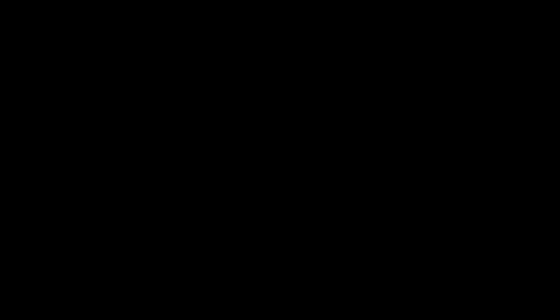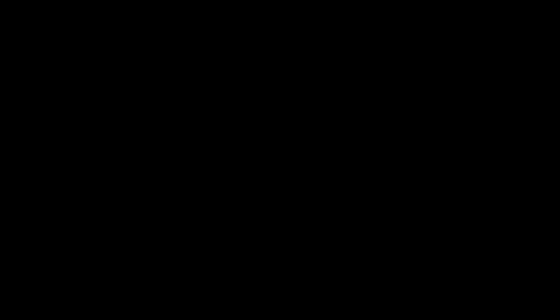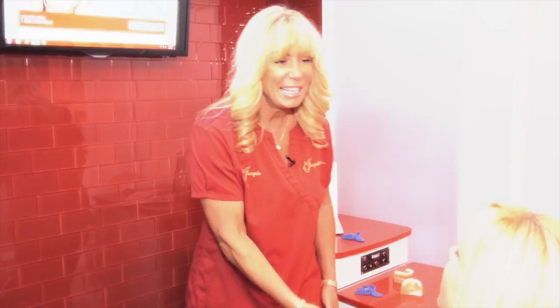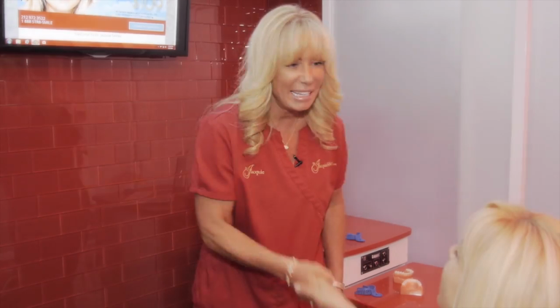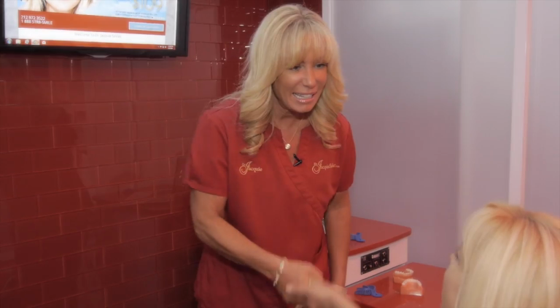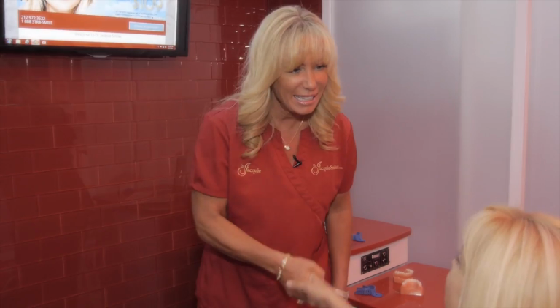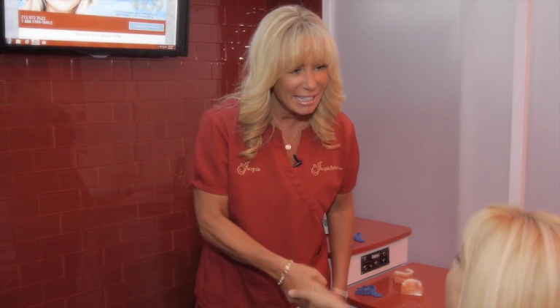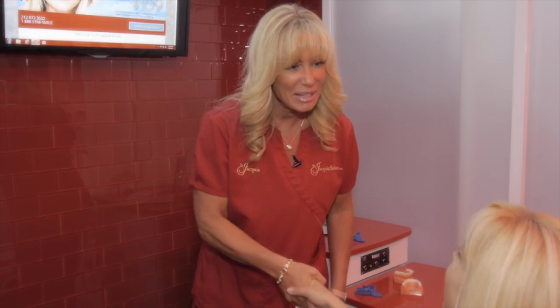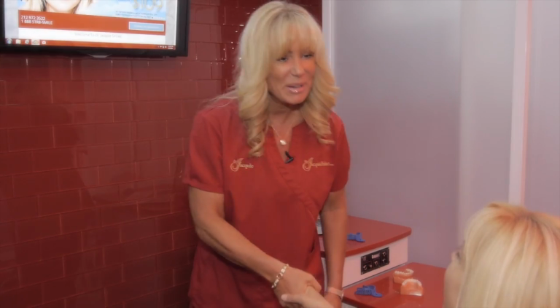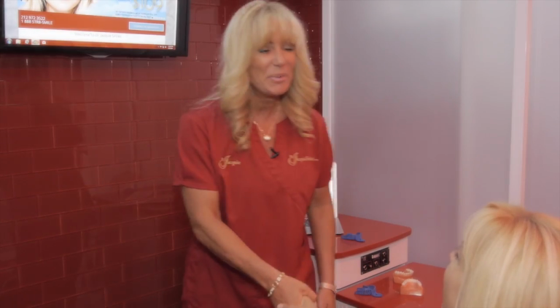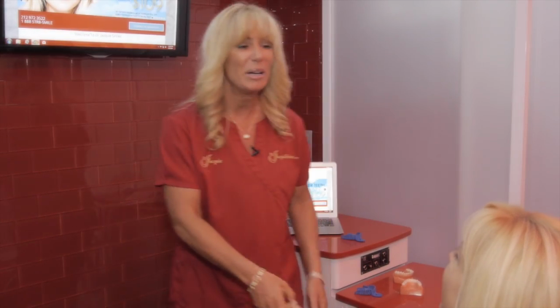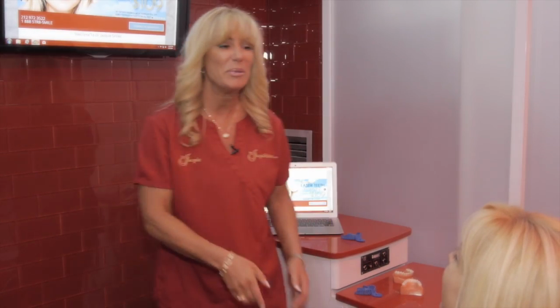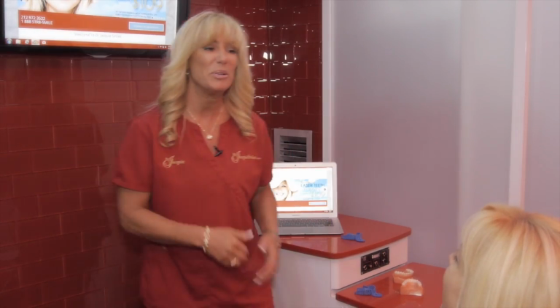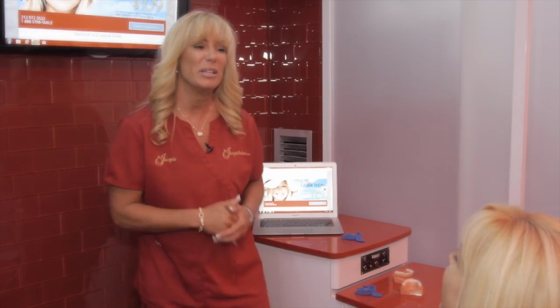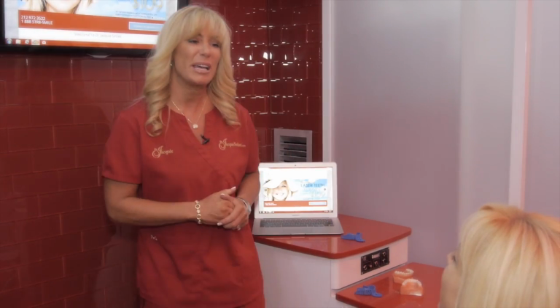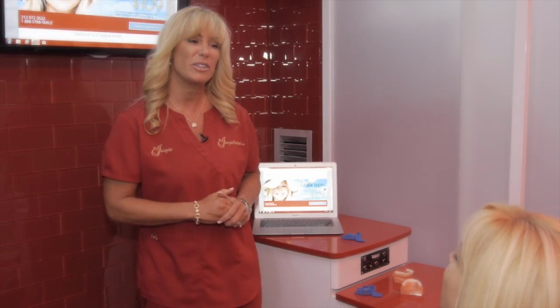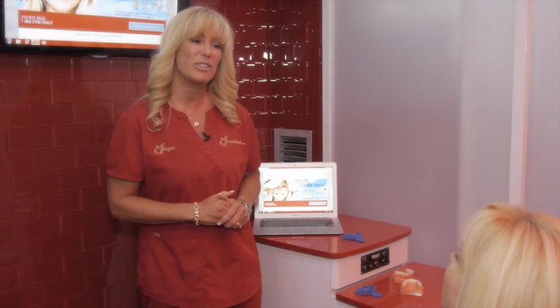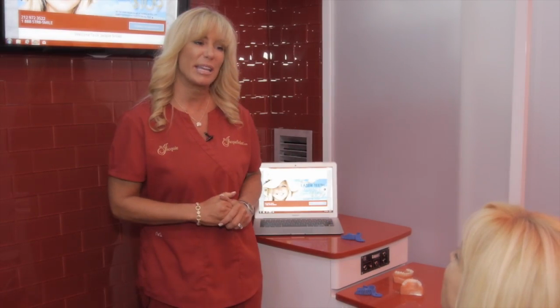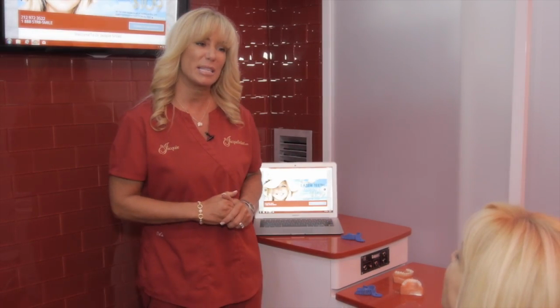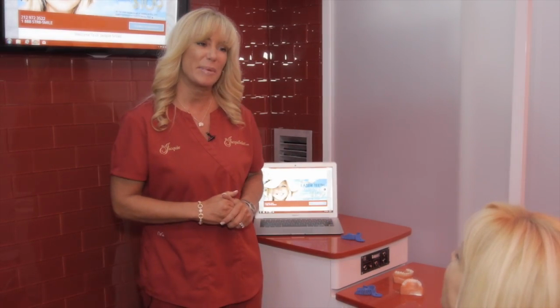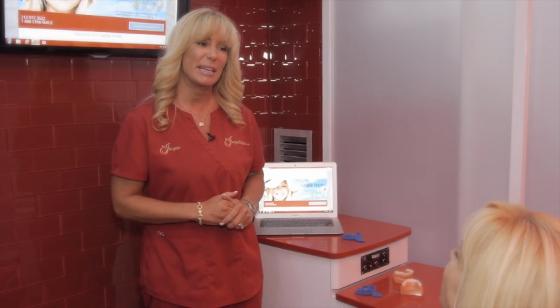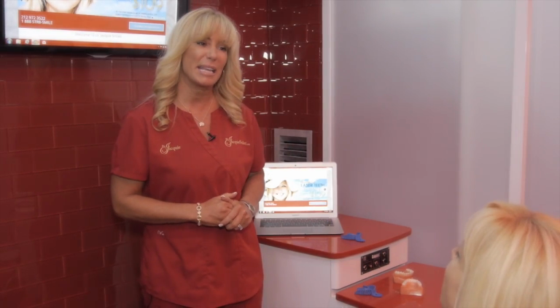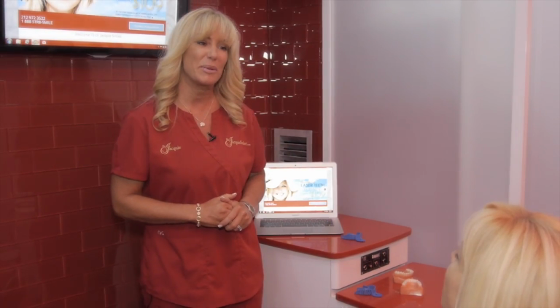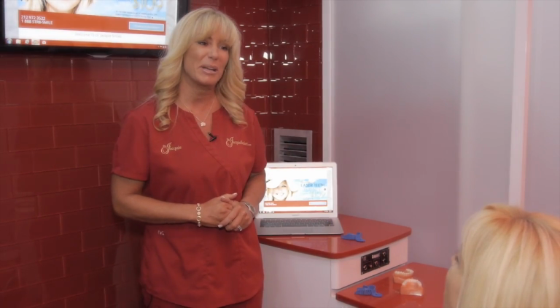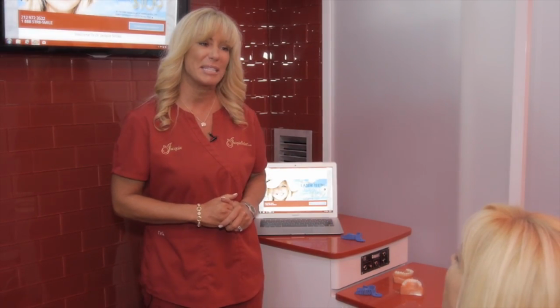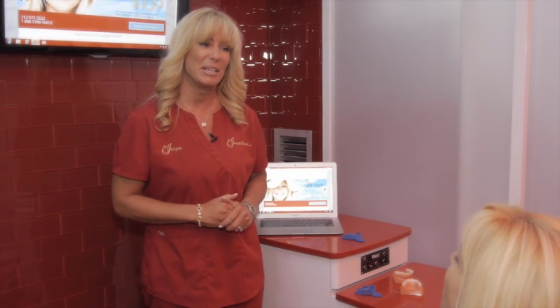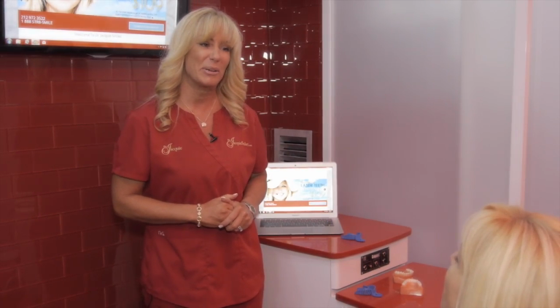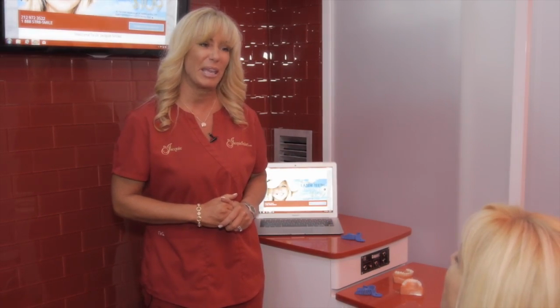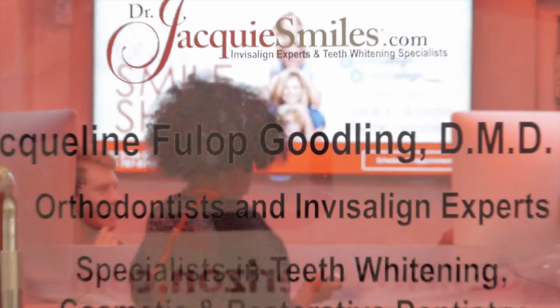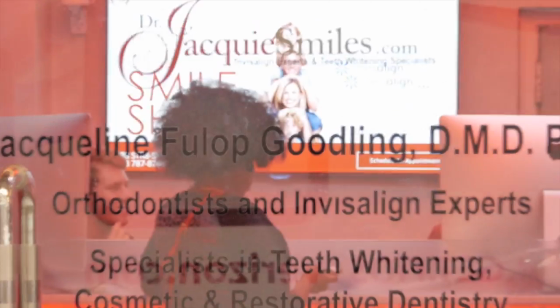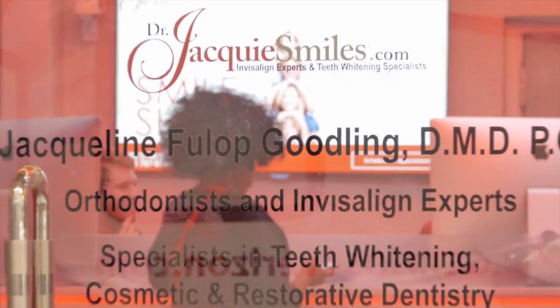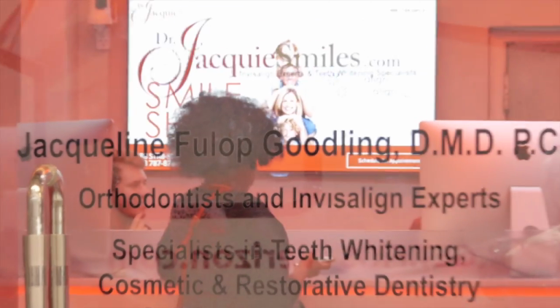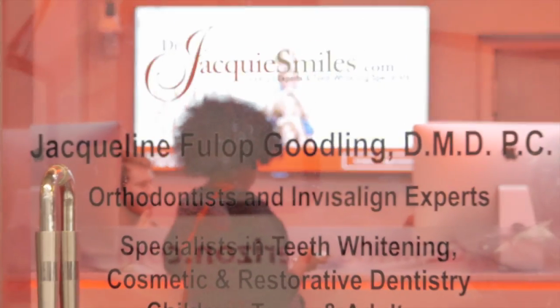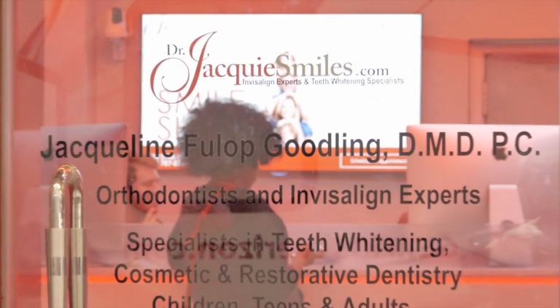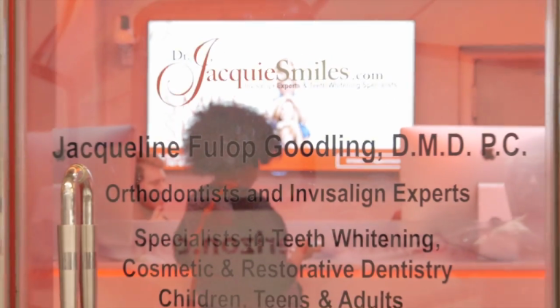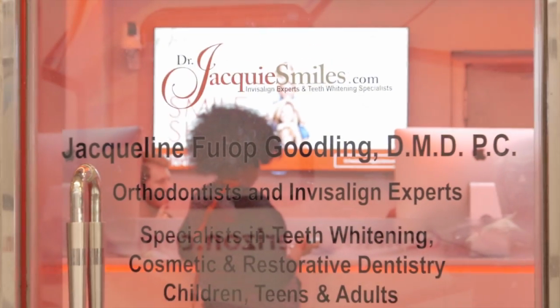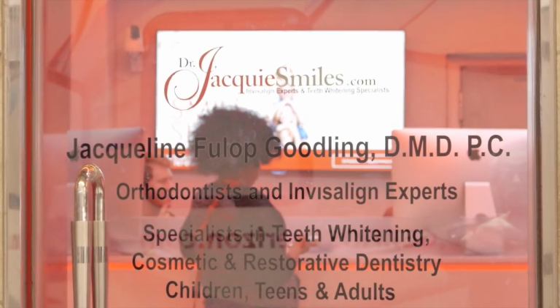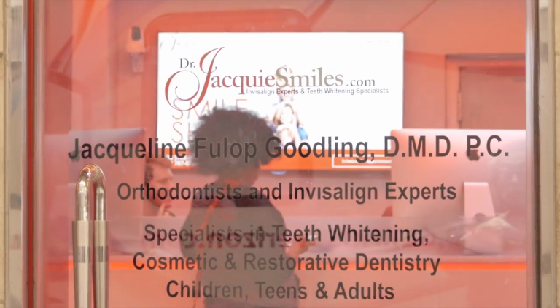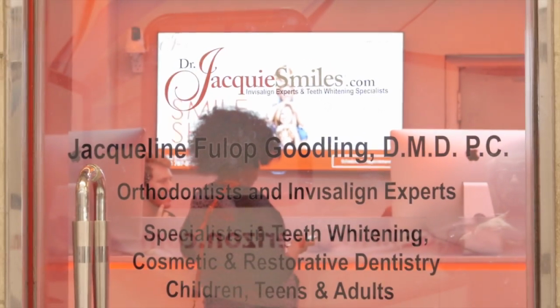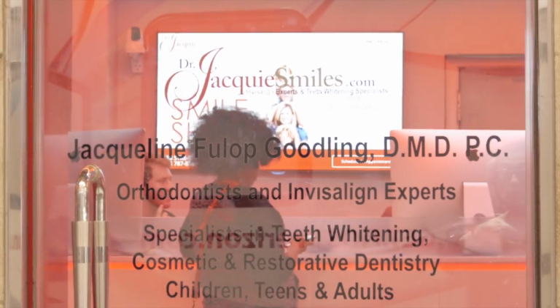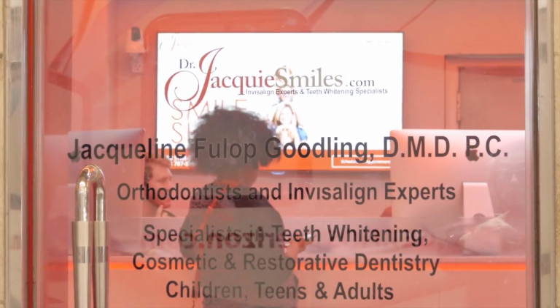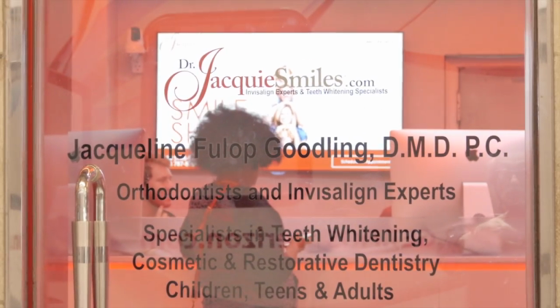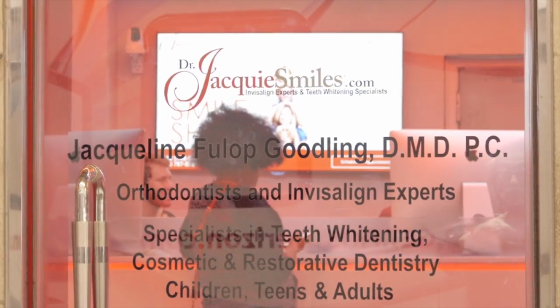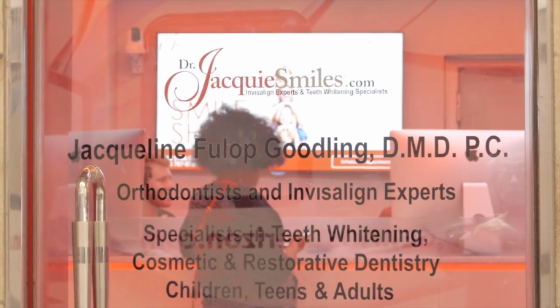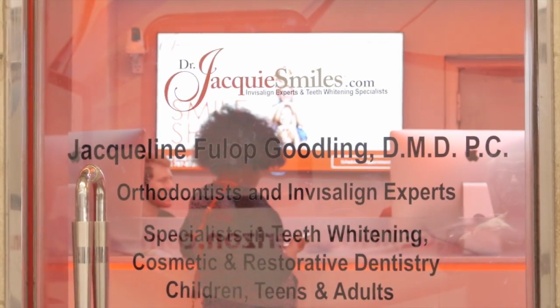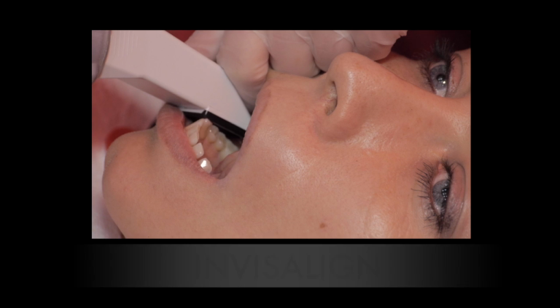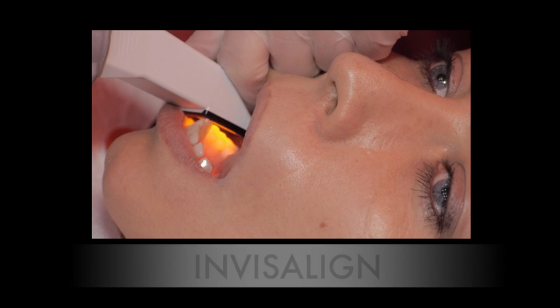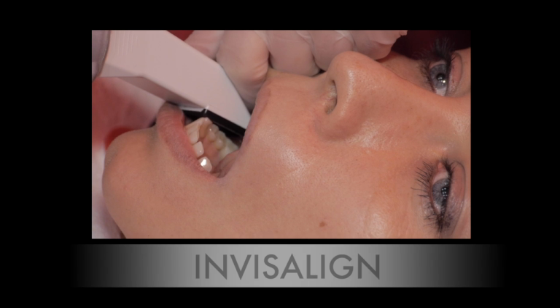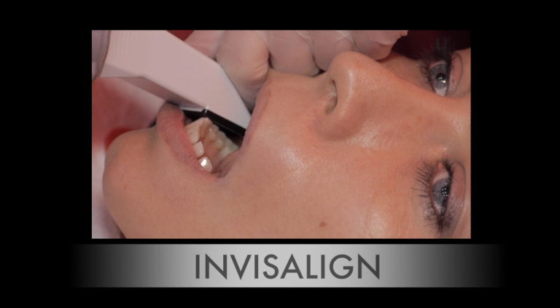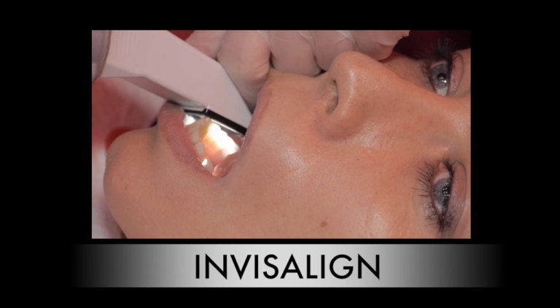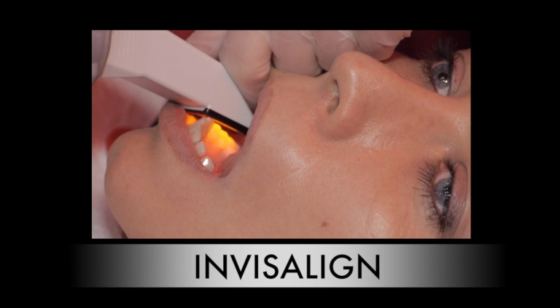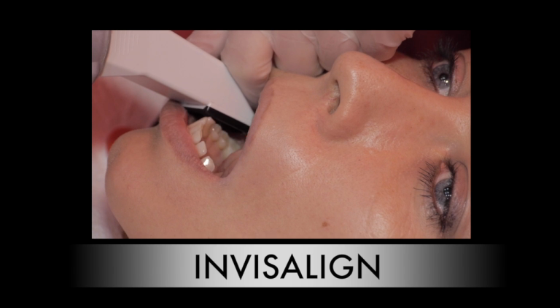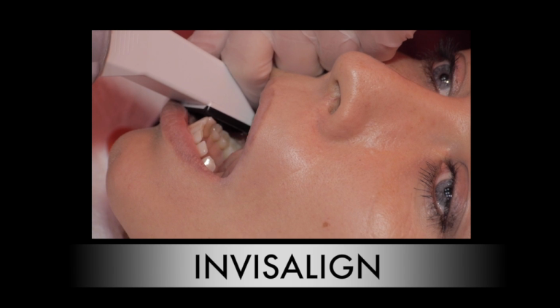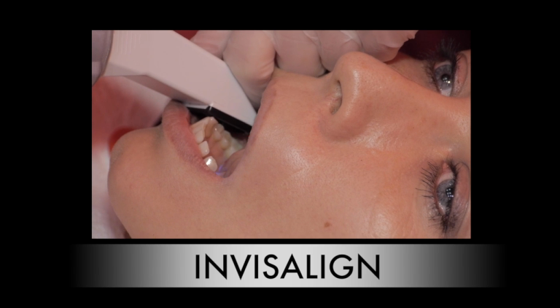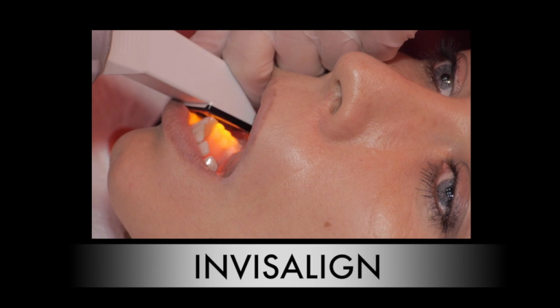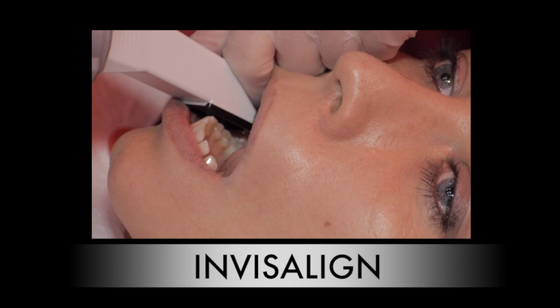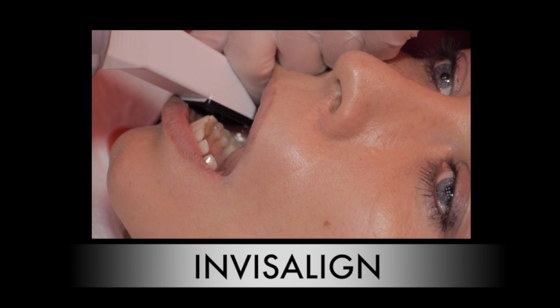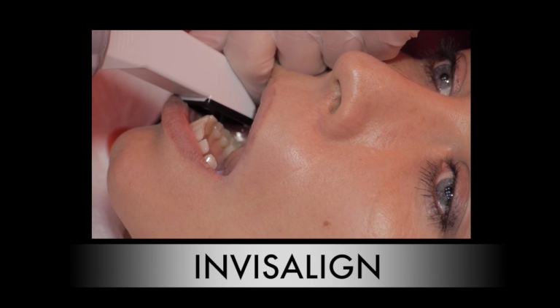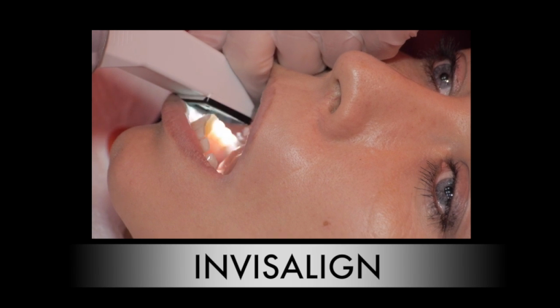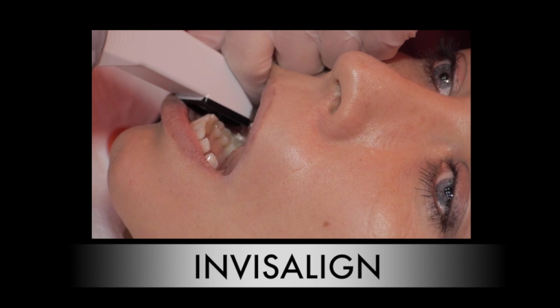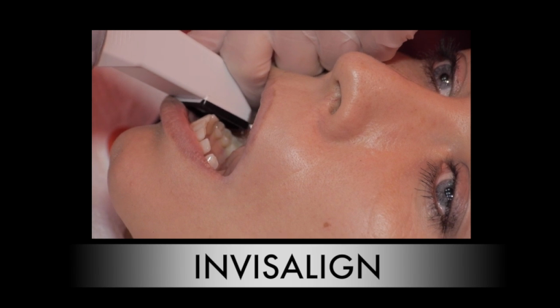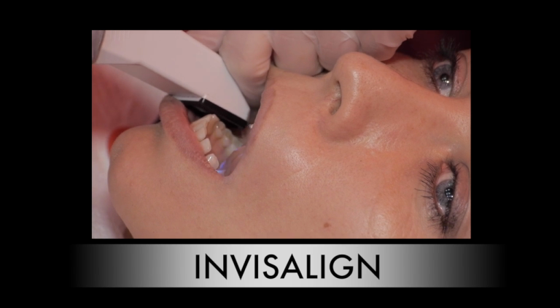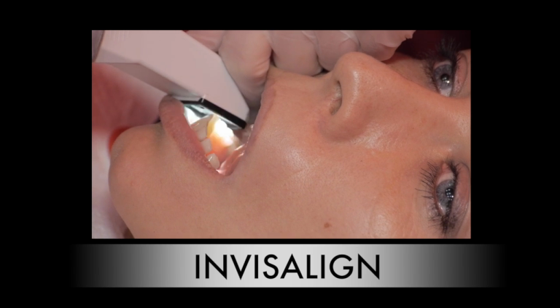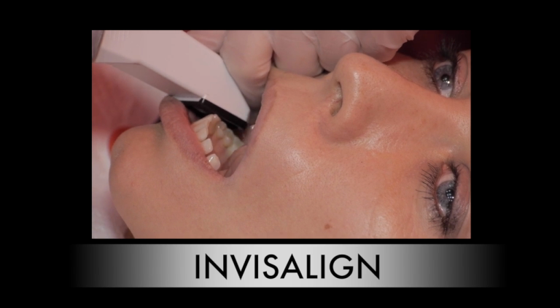Hi, Alina. Welcome to our Dr. Jackie Smiles NYC location here in Midtown, Manhattan. You're going to get scanned today for your Invisalign treatment.